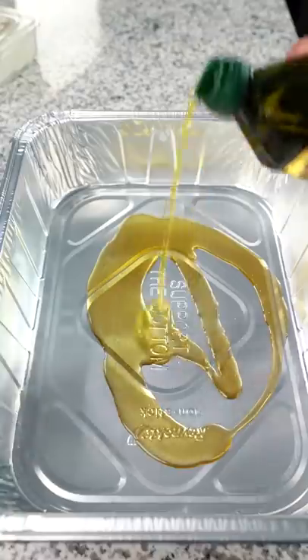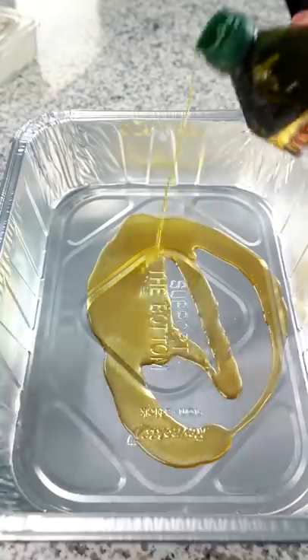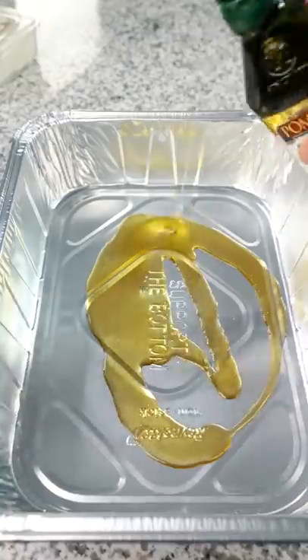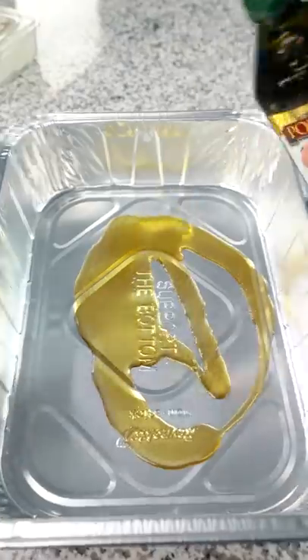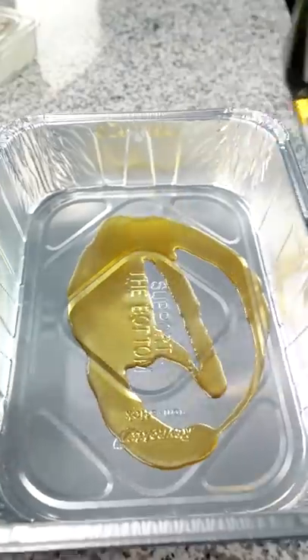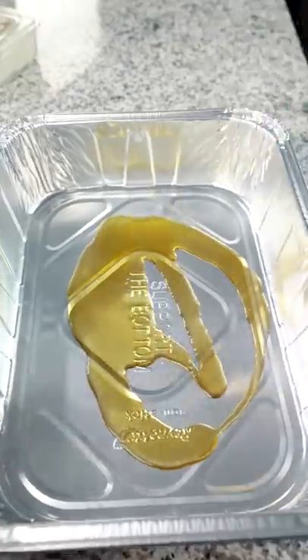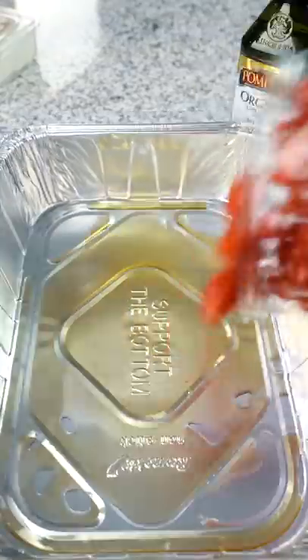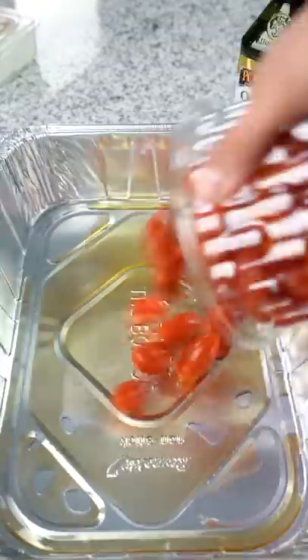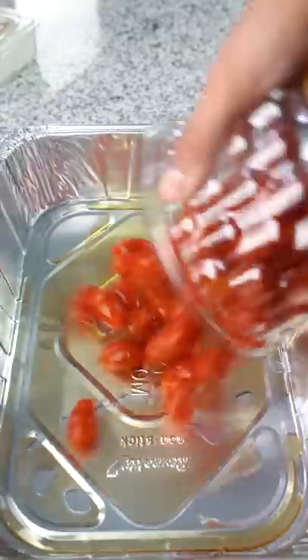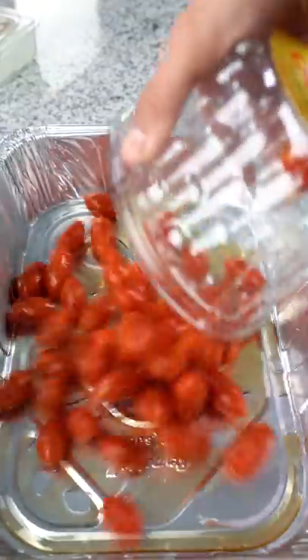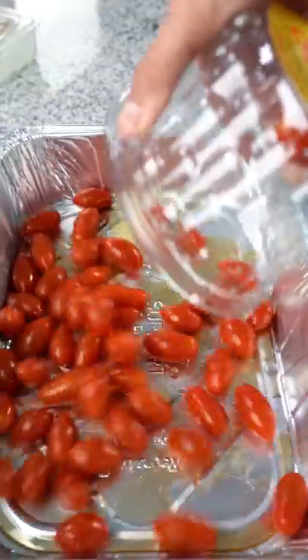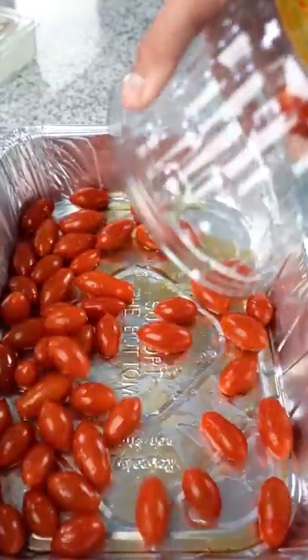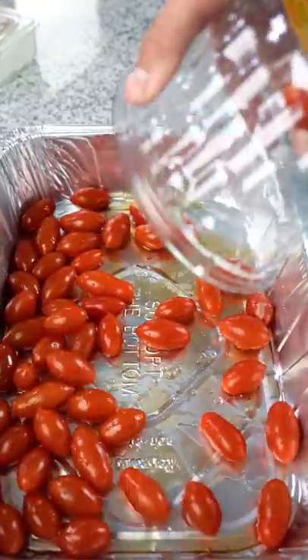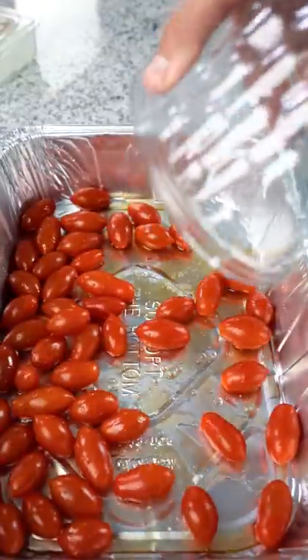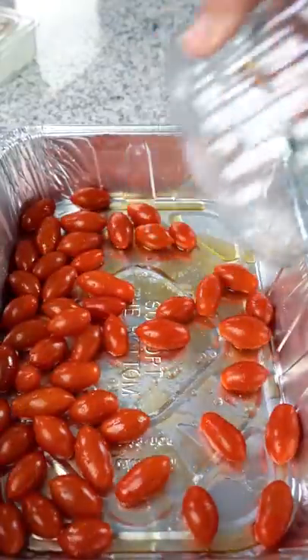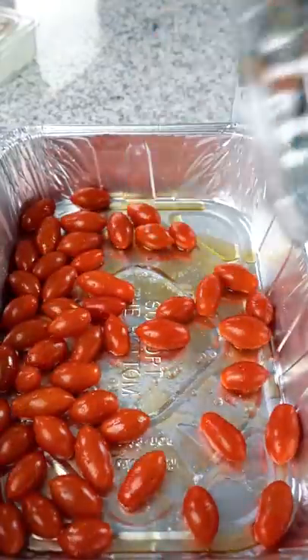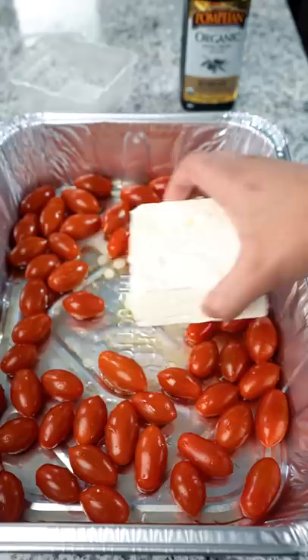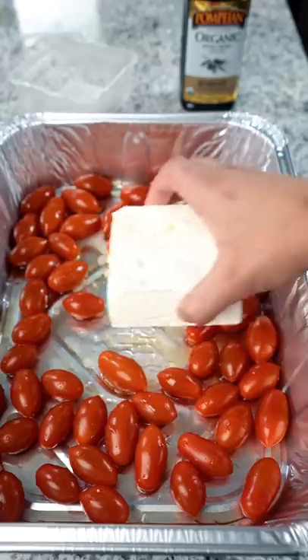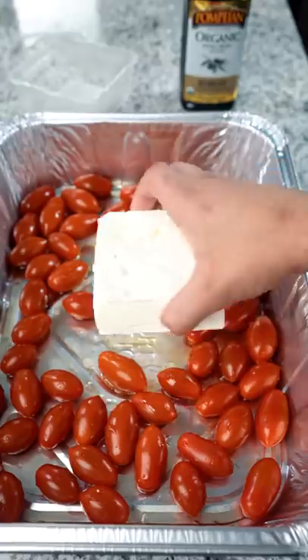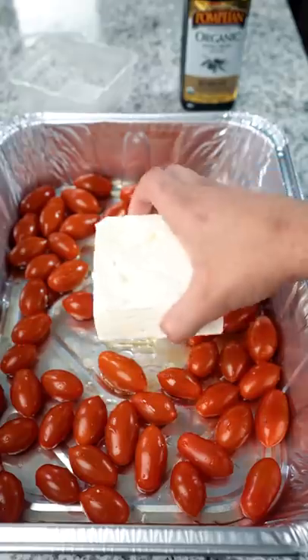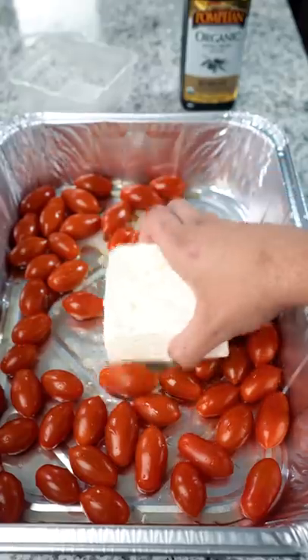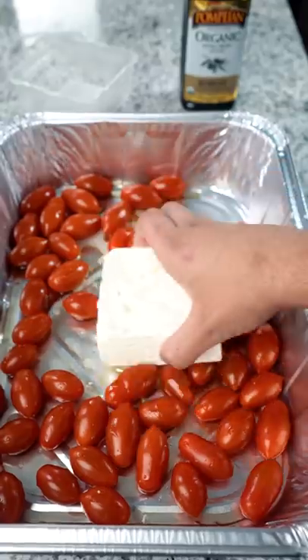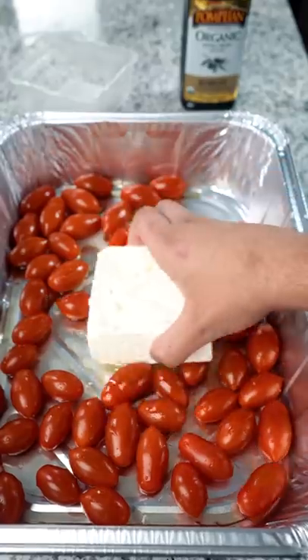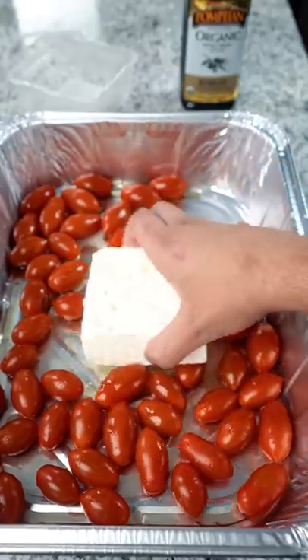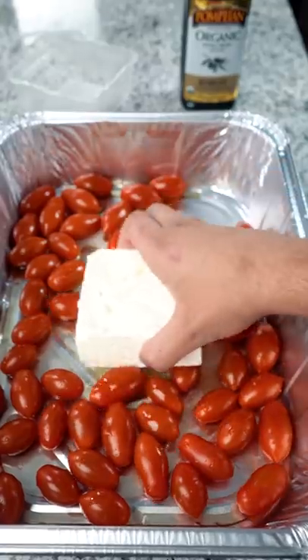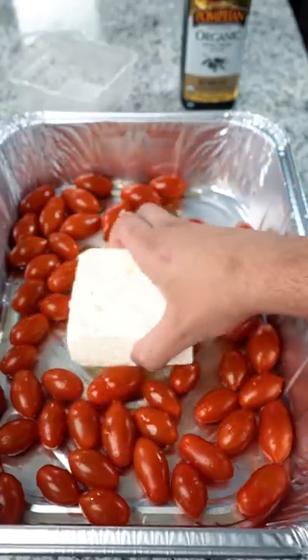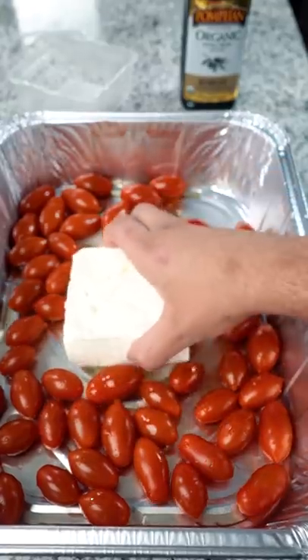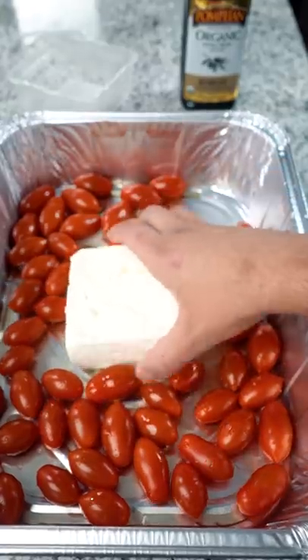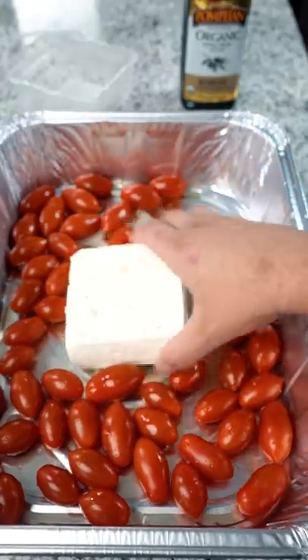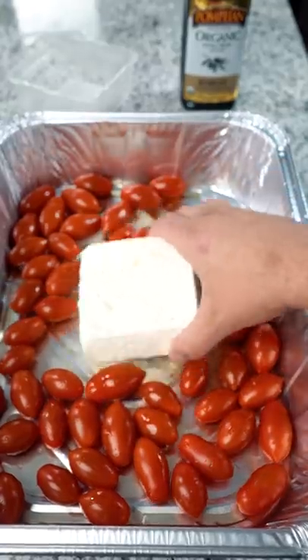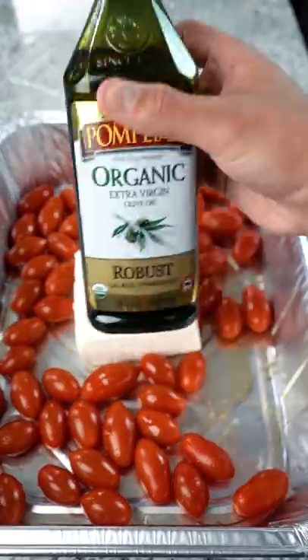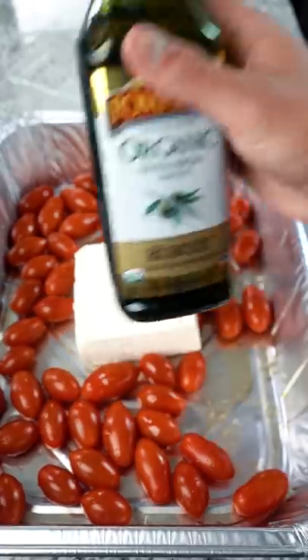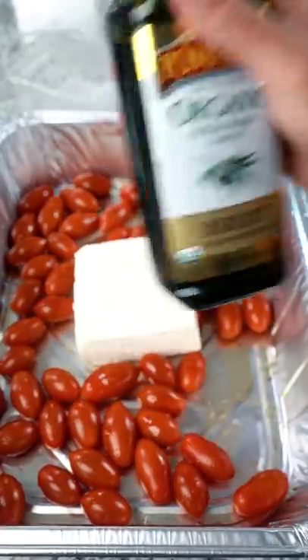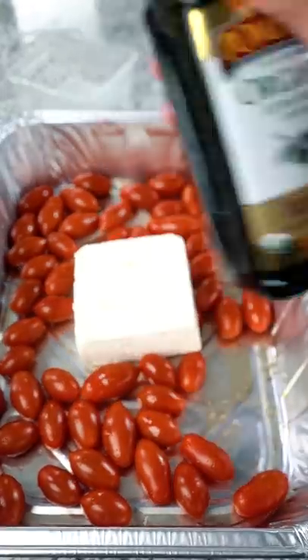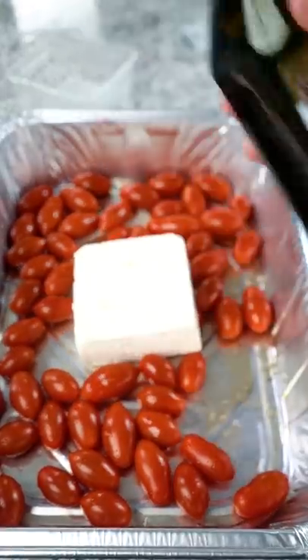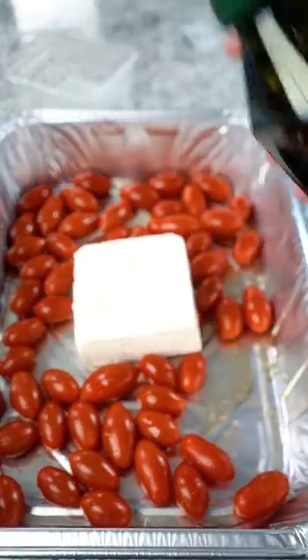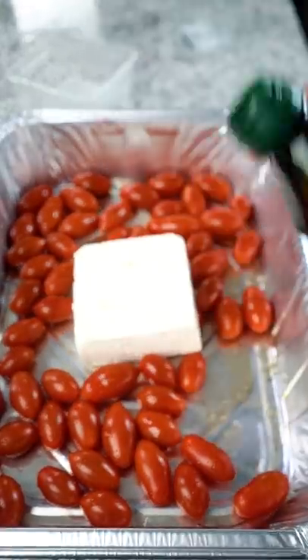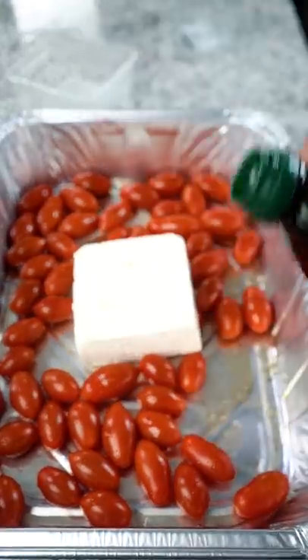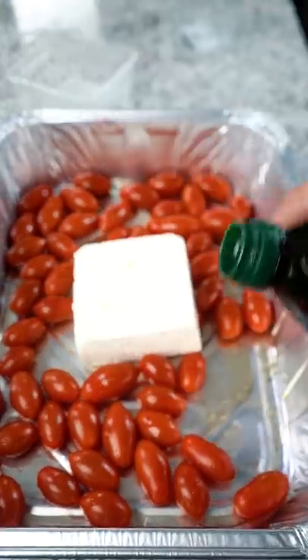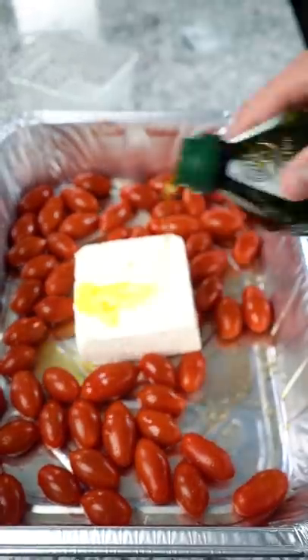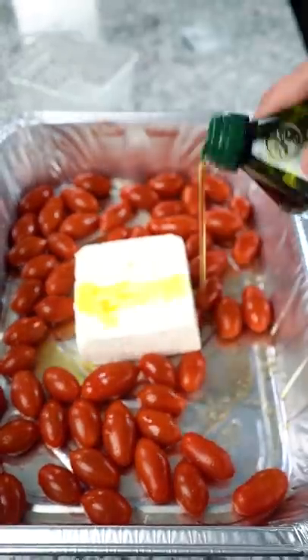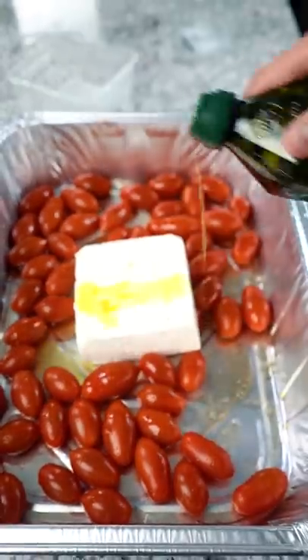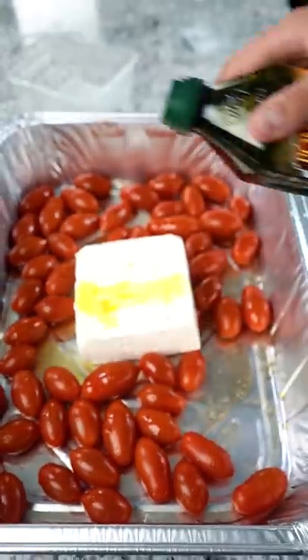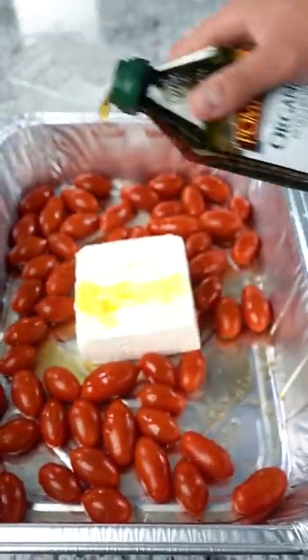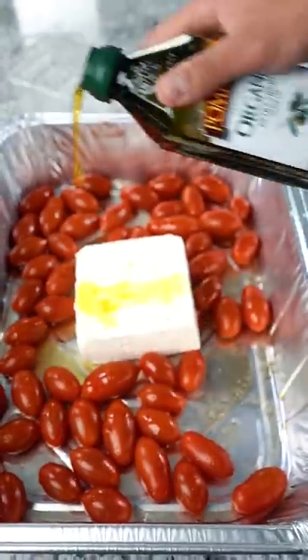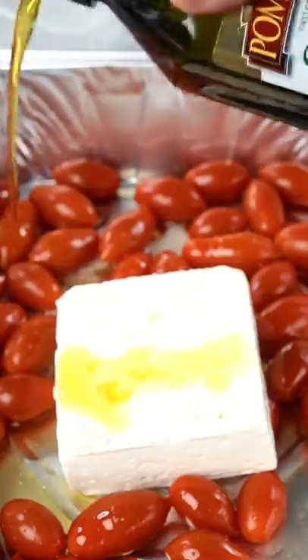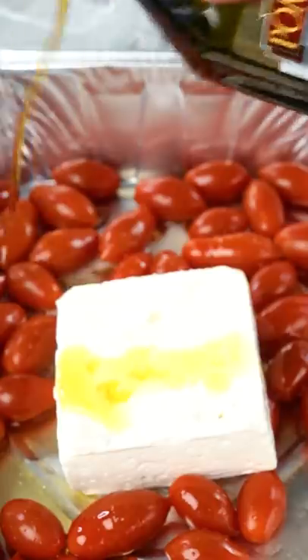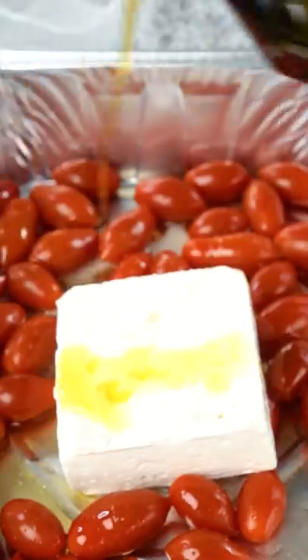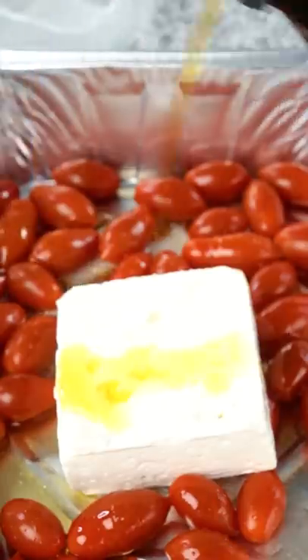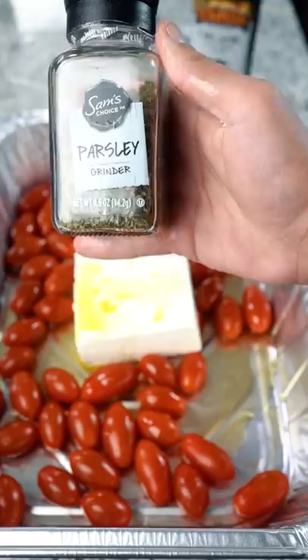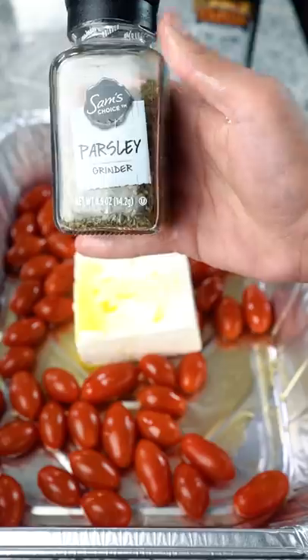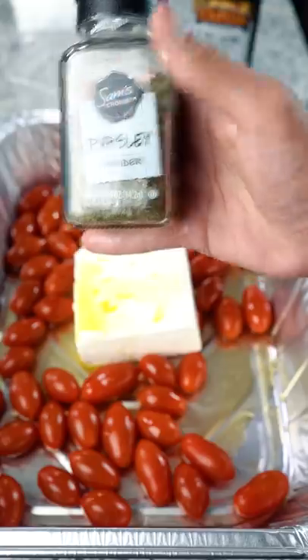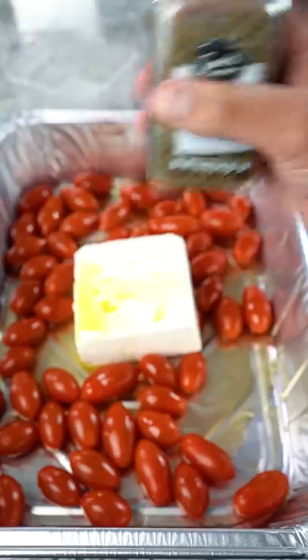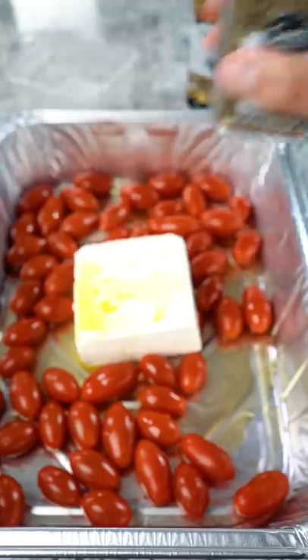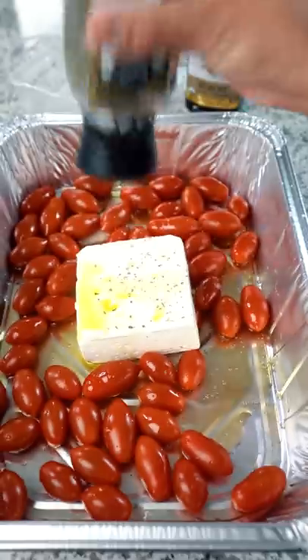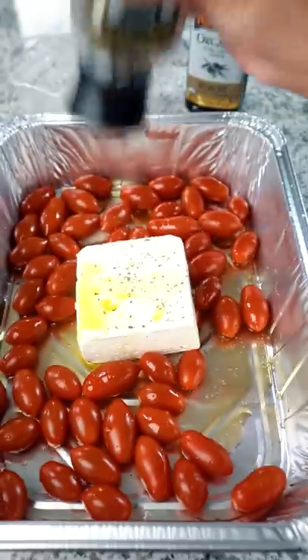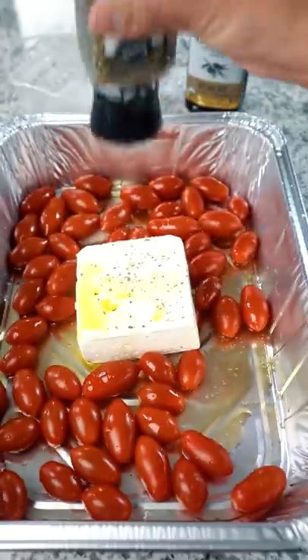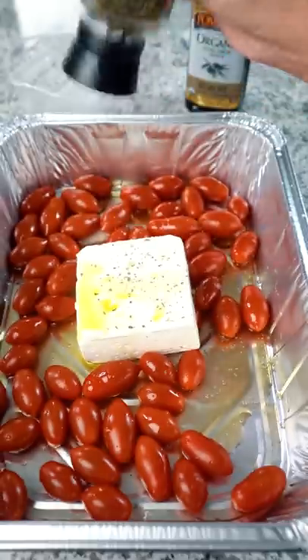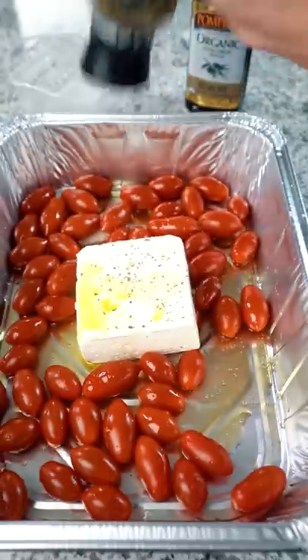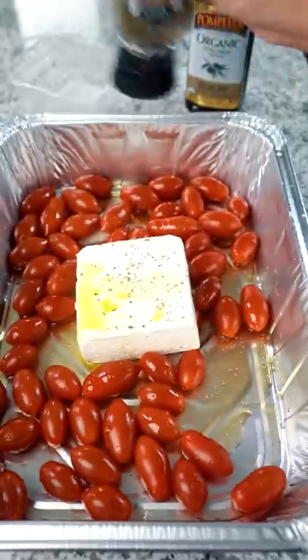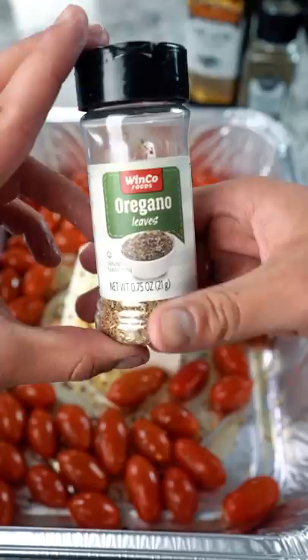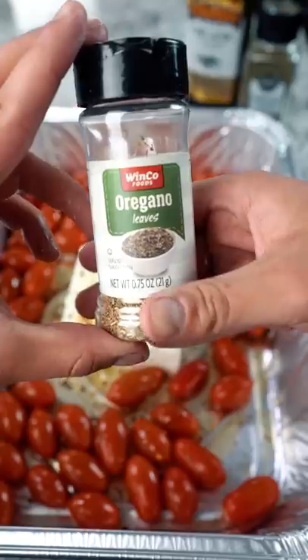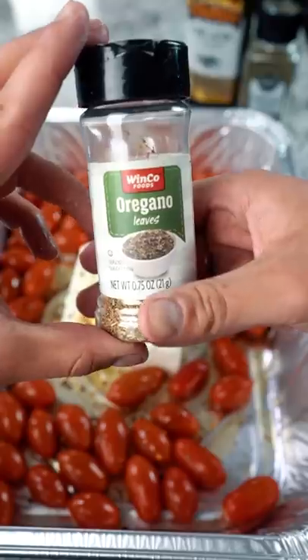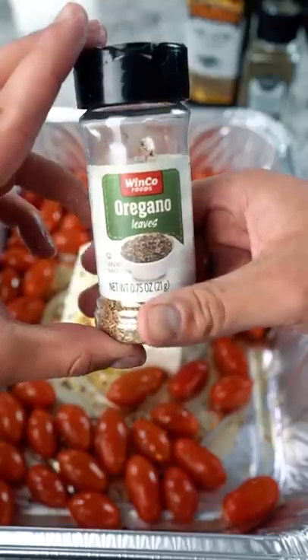Yeah, that's pretty good. Dump in your tomatoes, place a block of feta cheese. More olive oil — I think that's a lot. Parsley. Oregano.